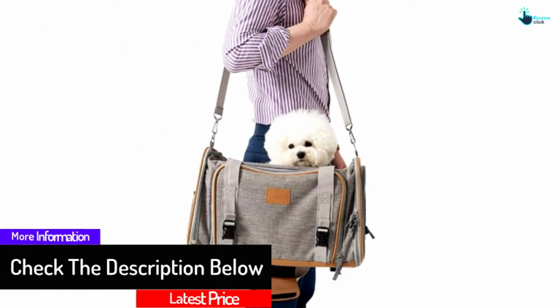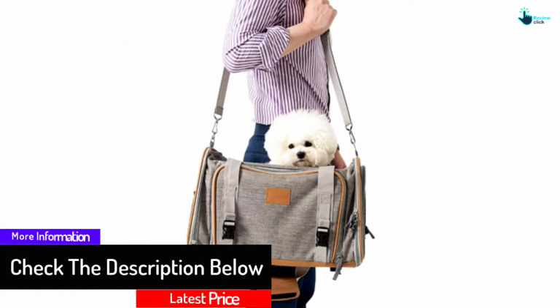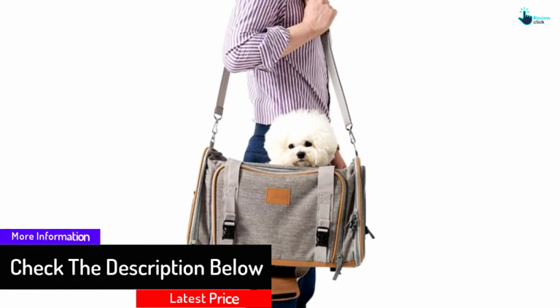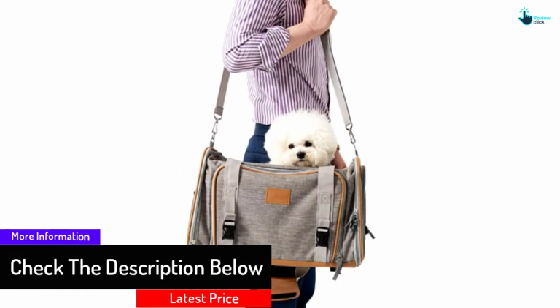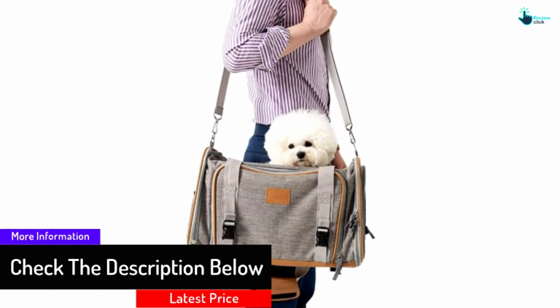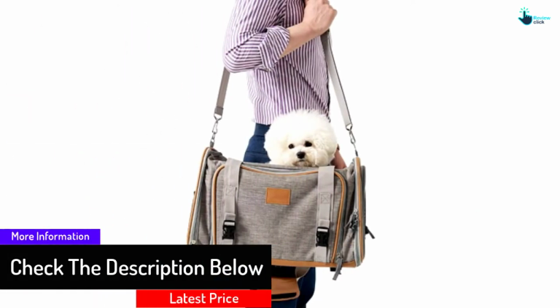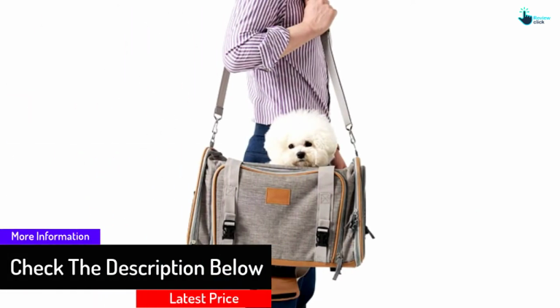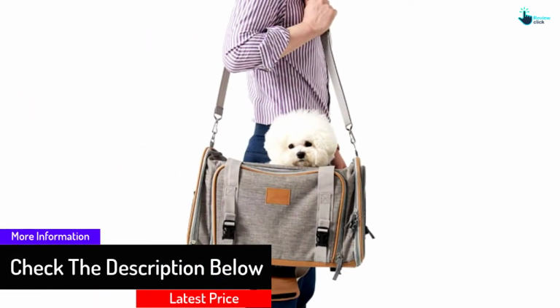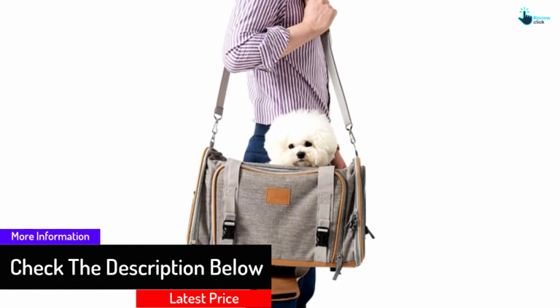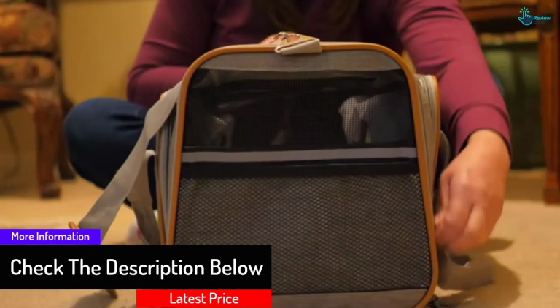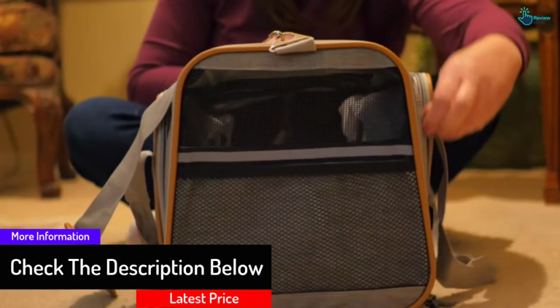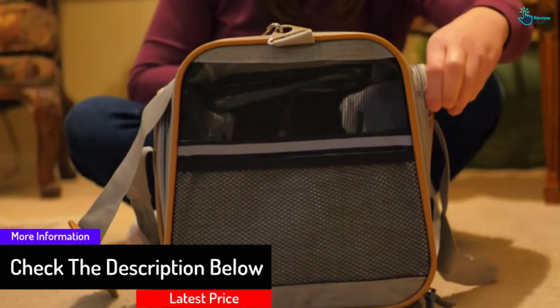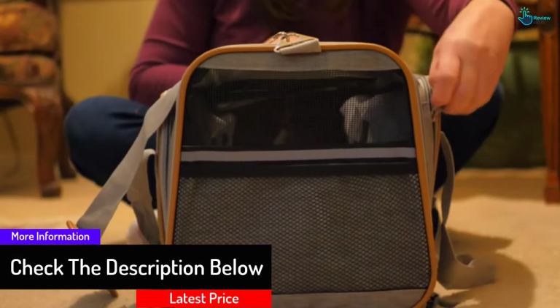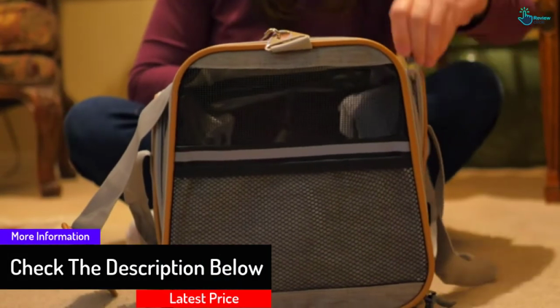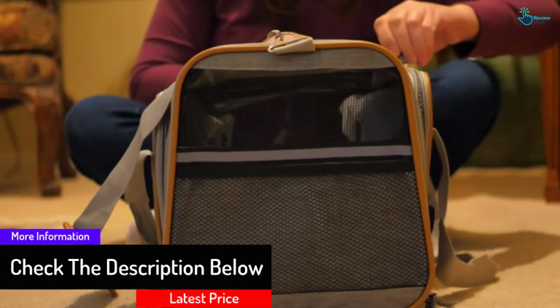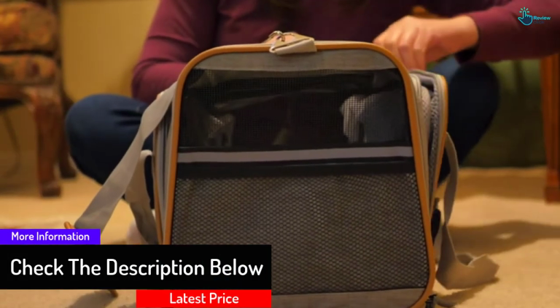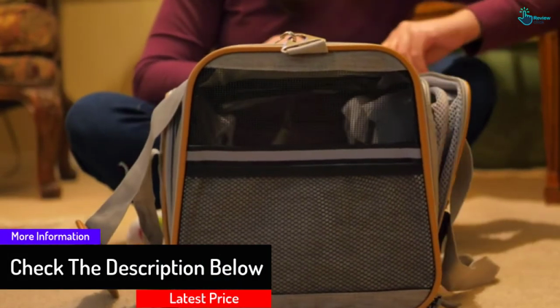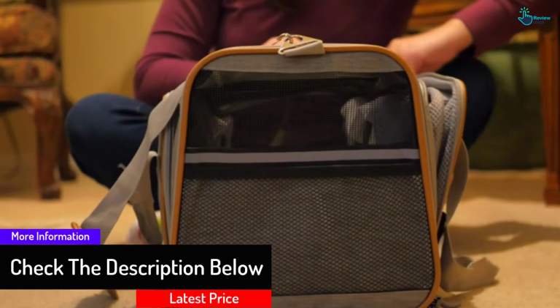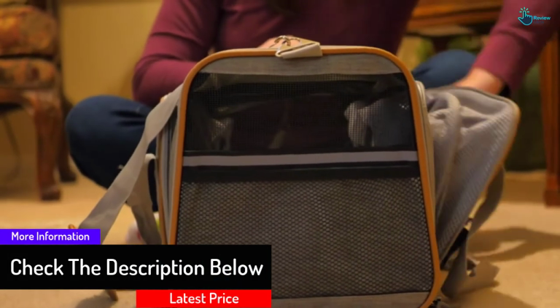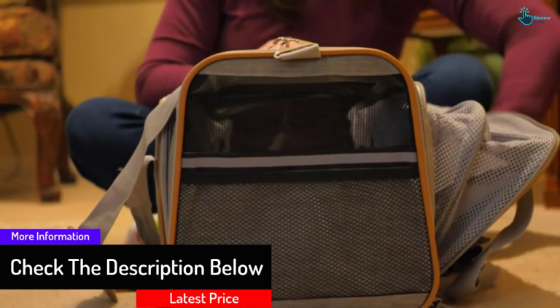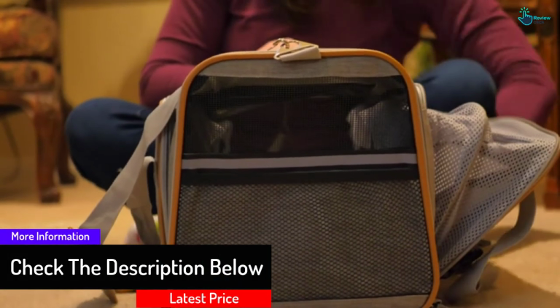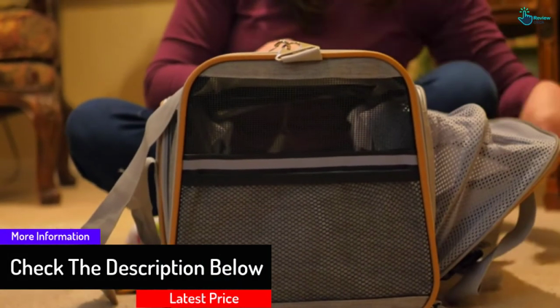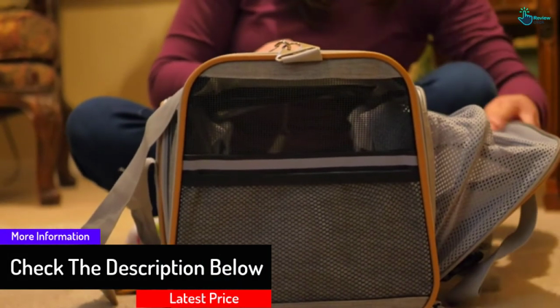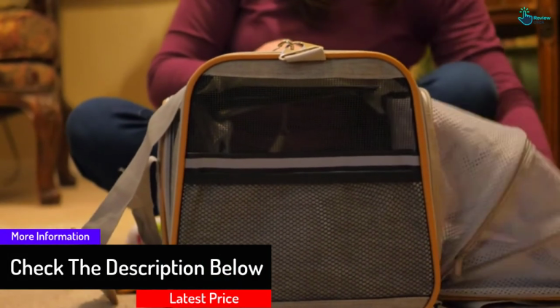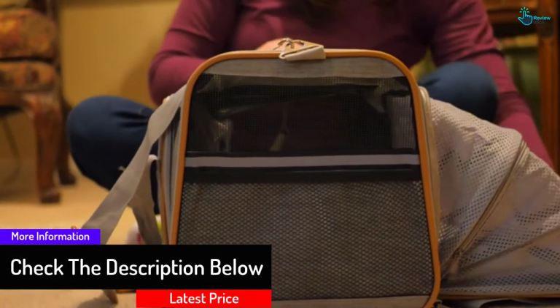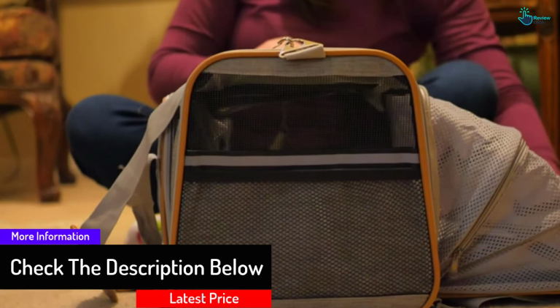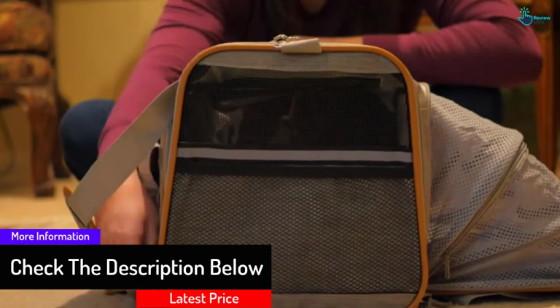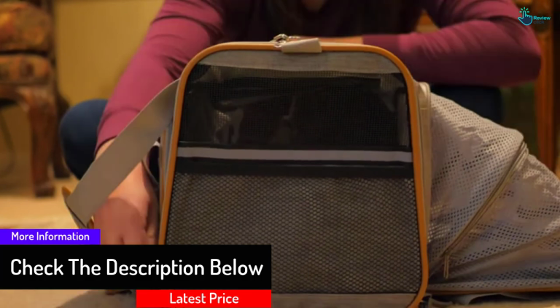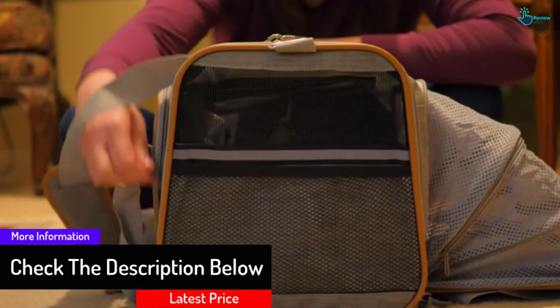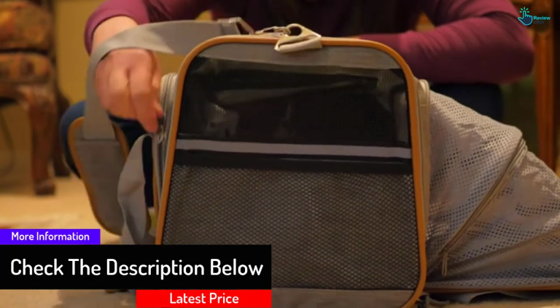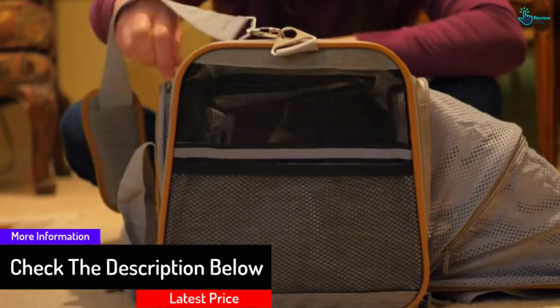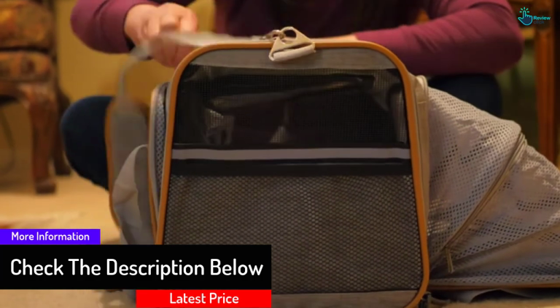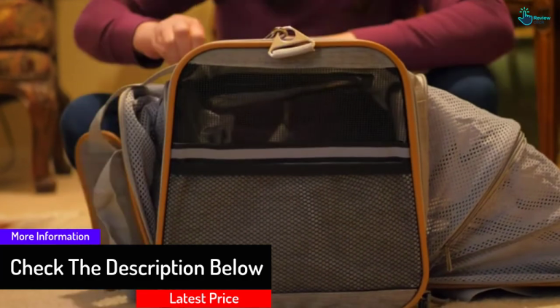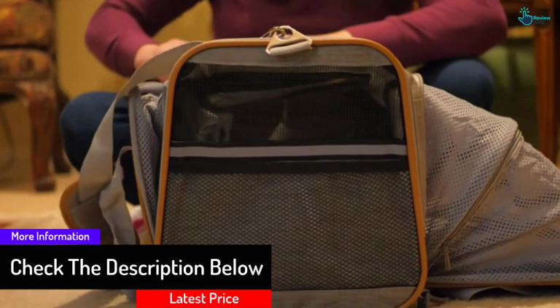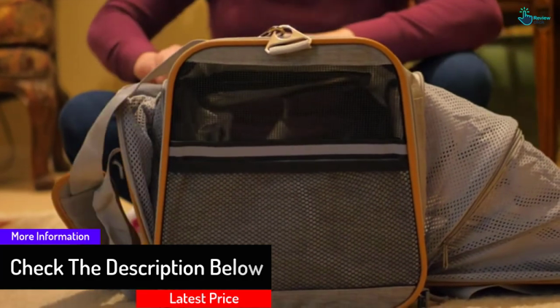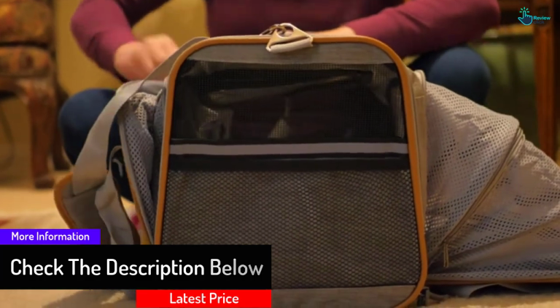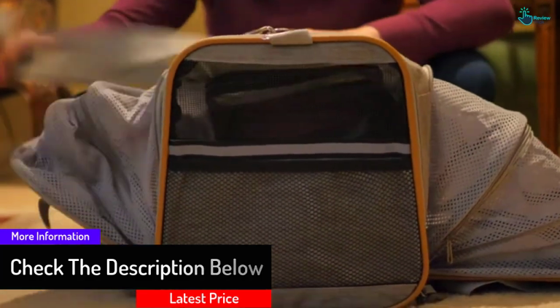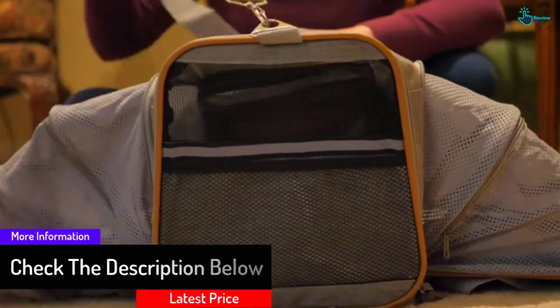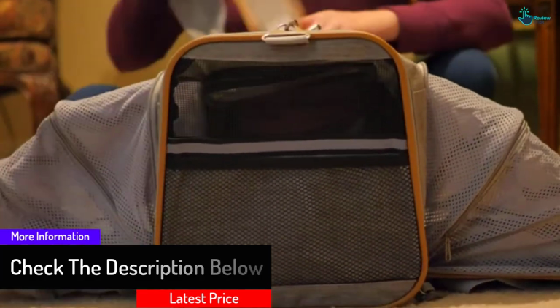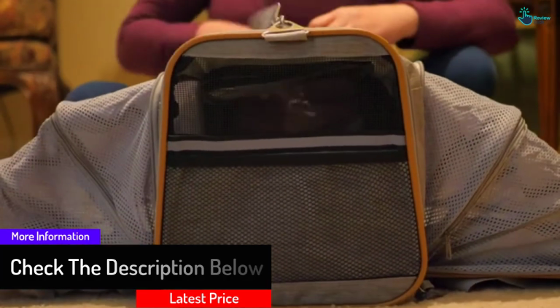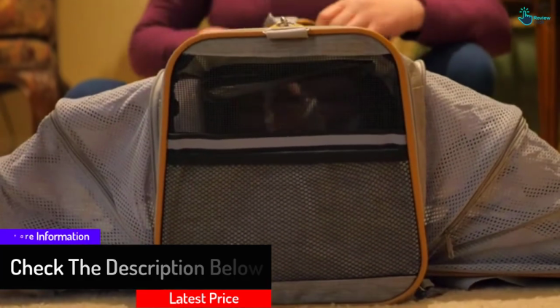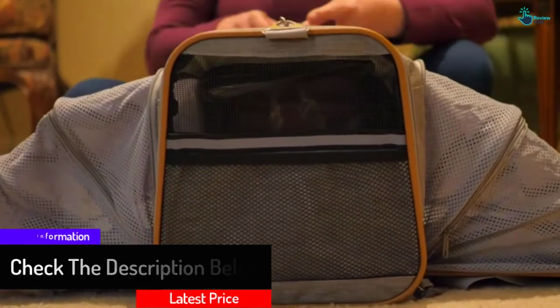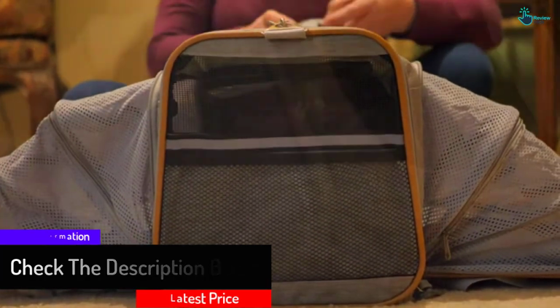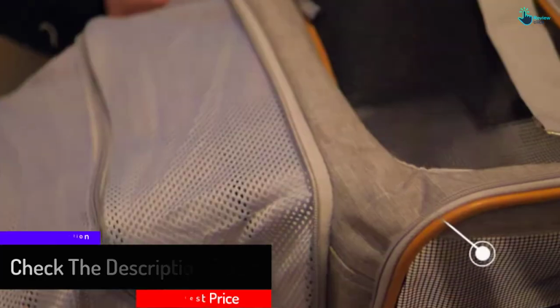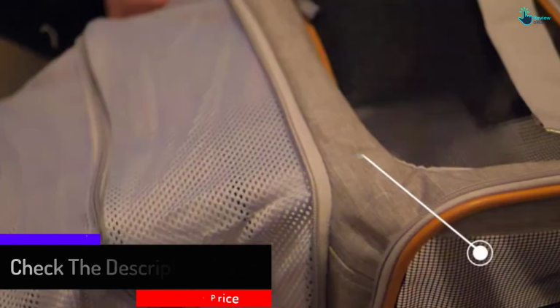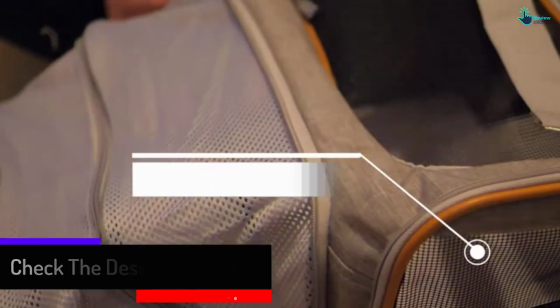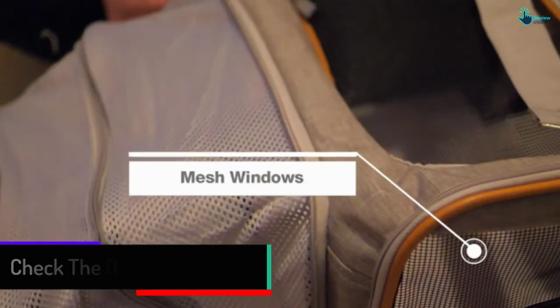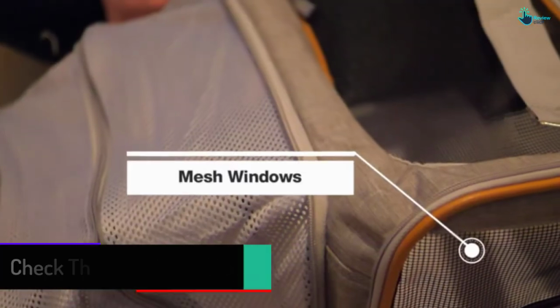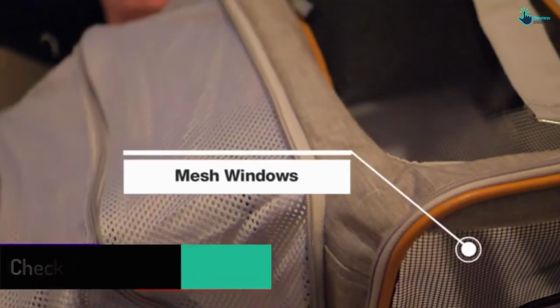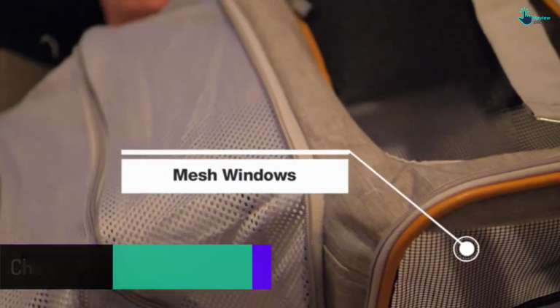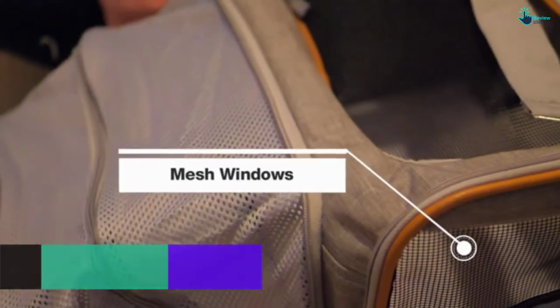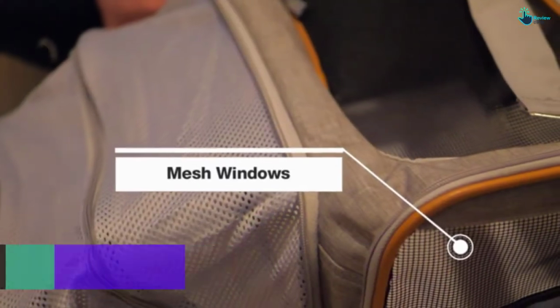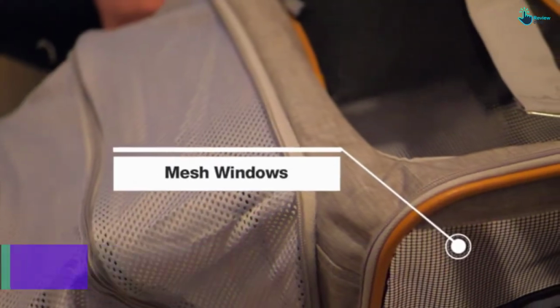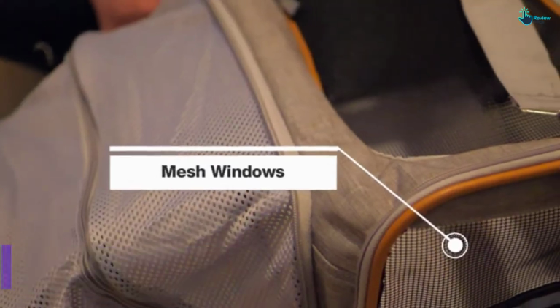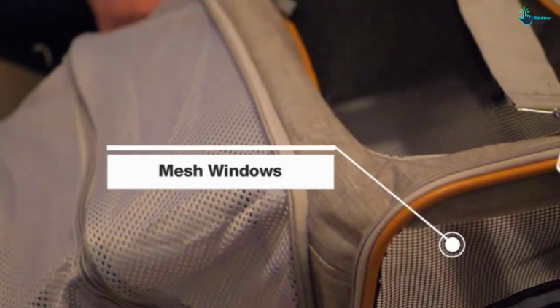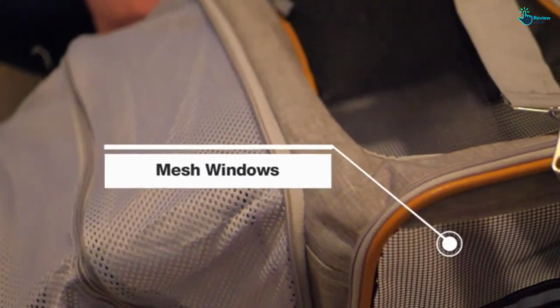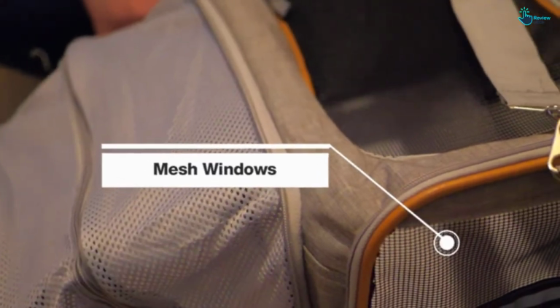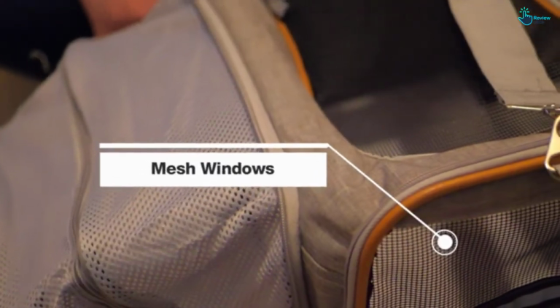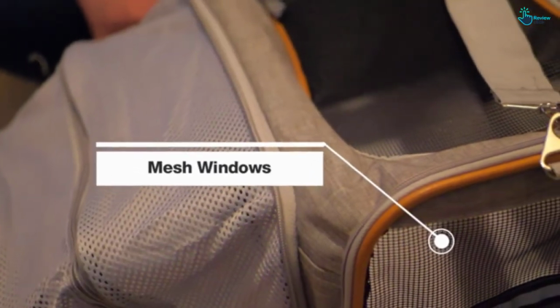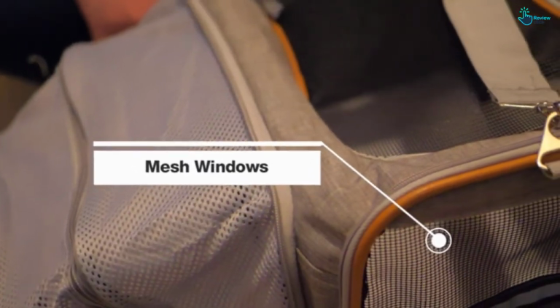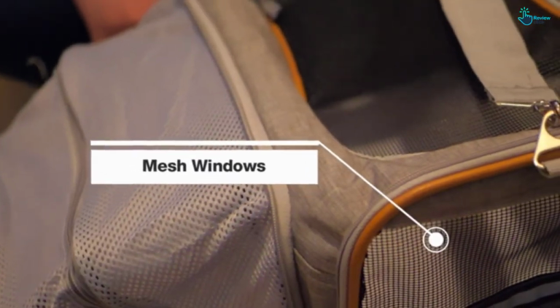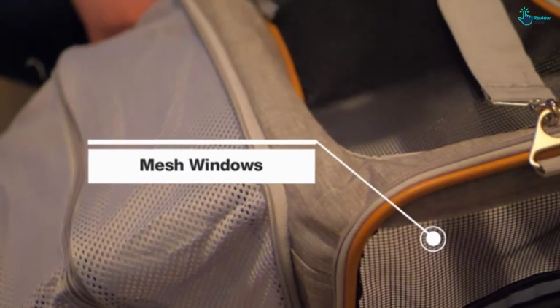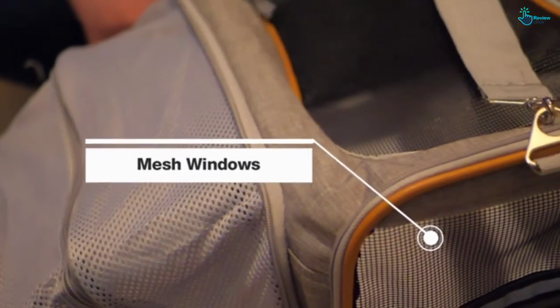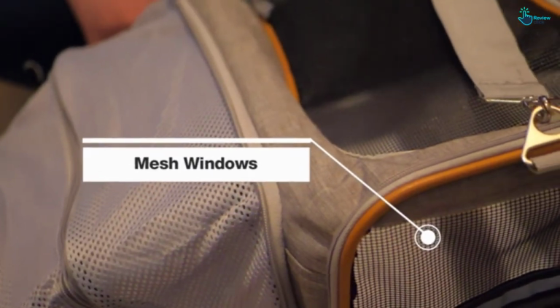Moreover, the carrier fits pets weighing 15 to 20 pounds. Finally, this product is offered with a lifetime warranty.